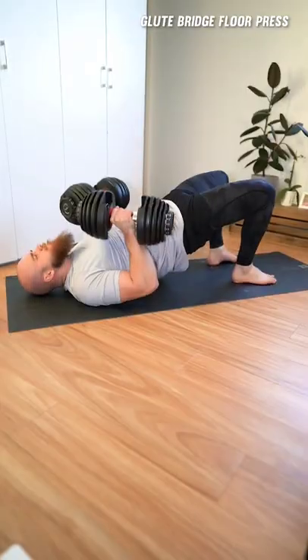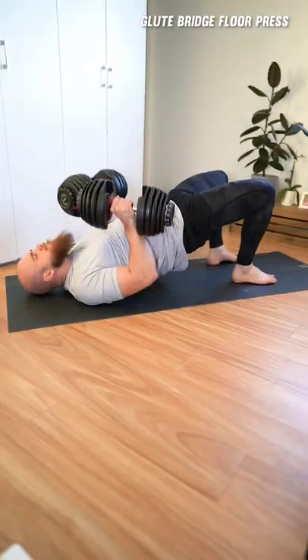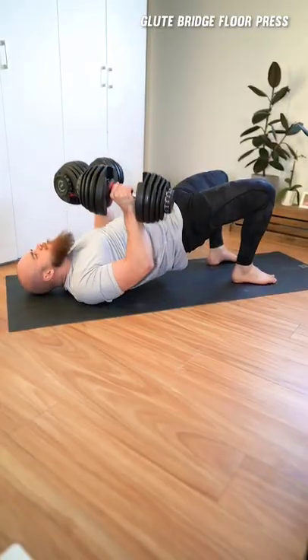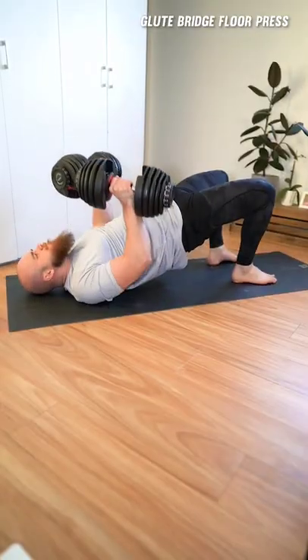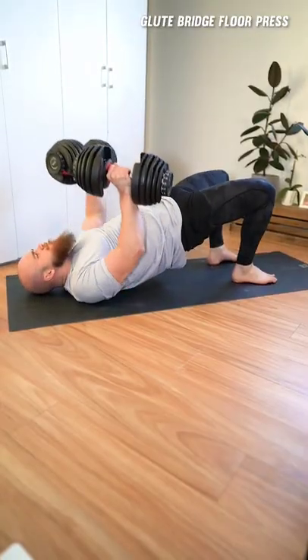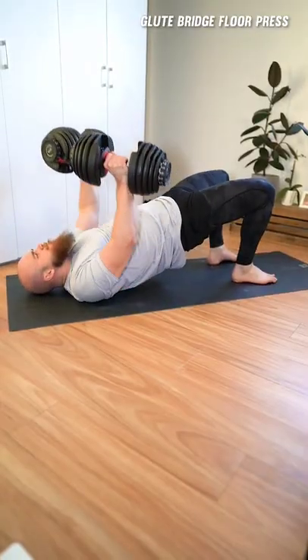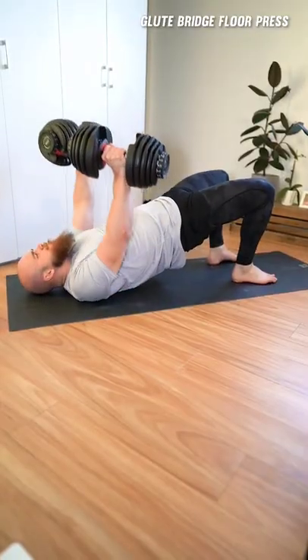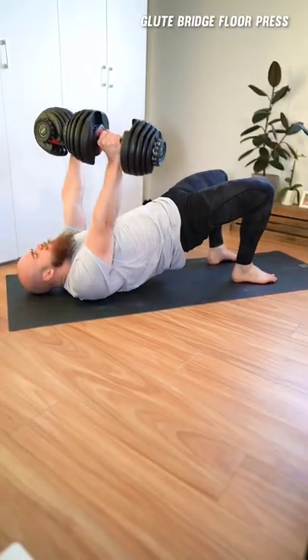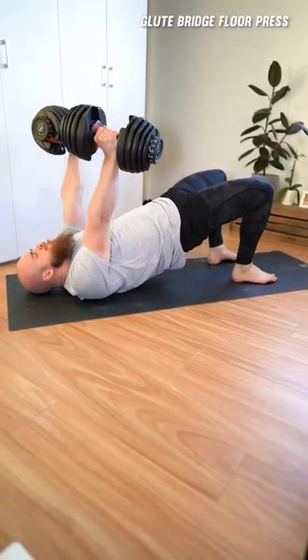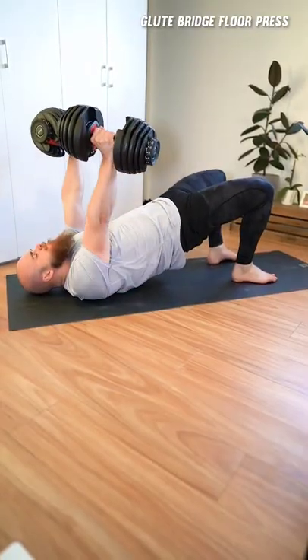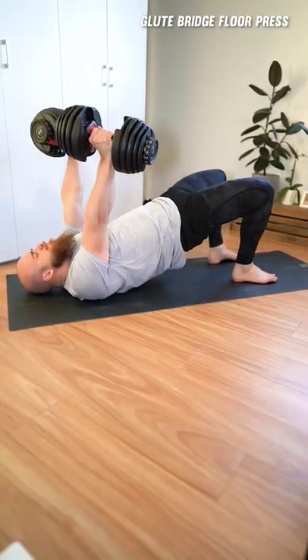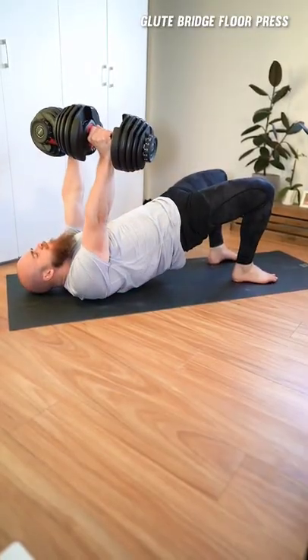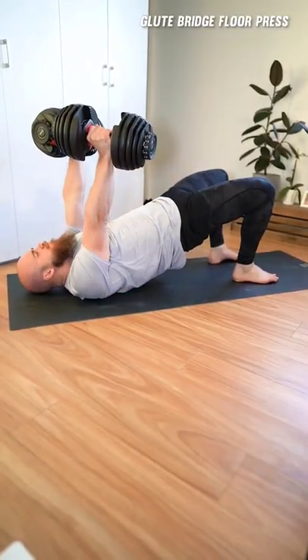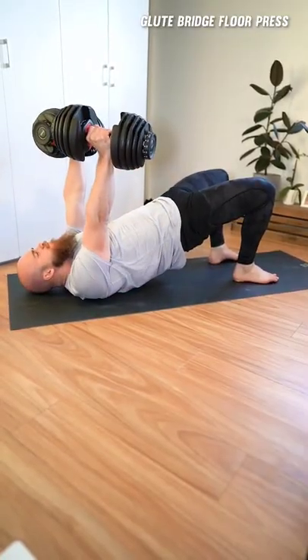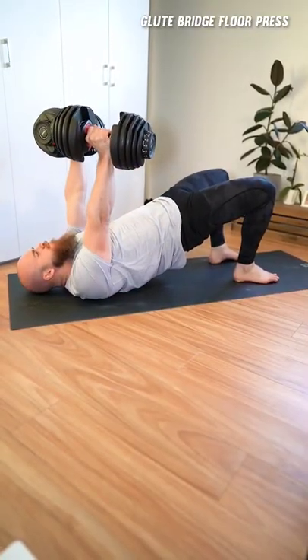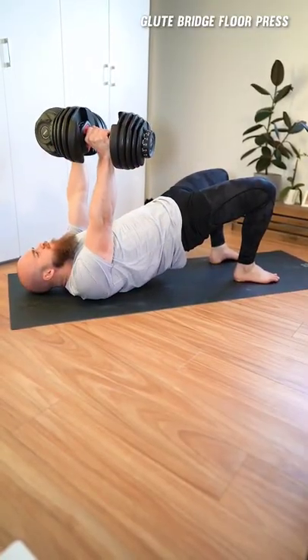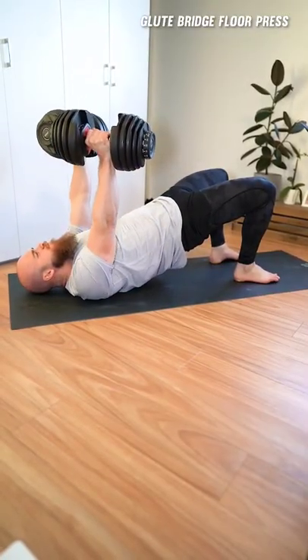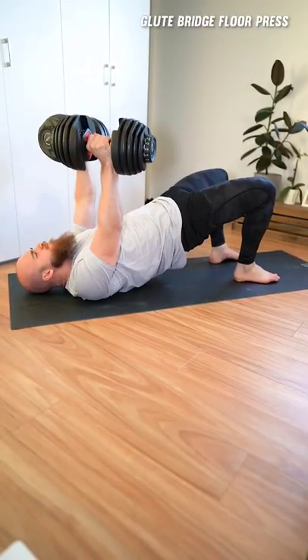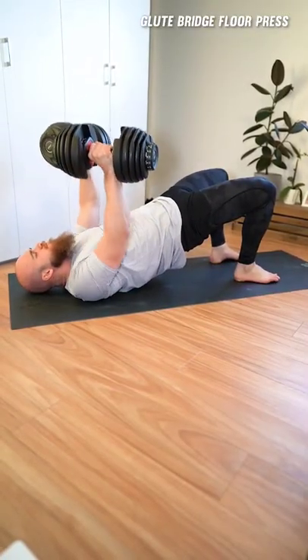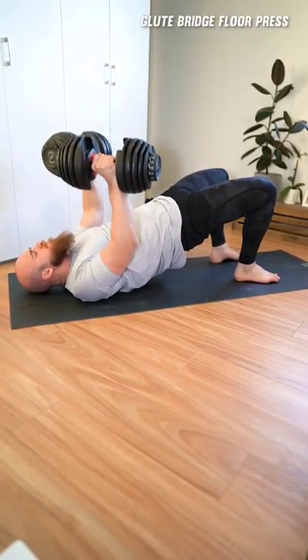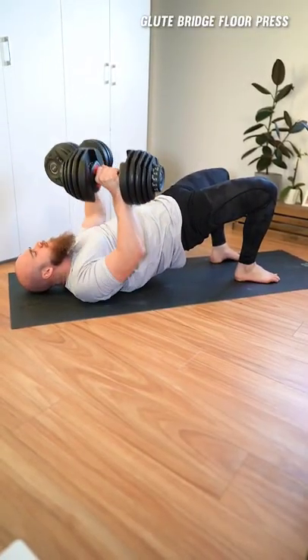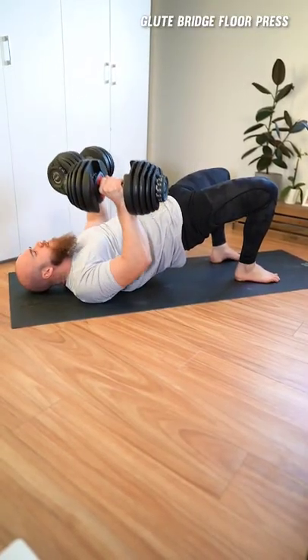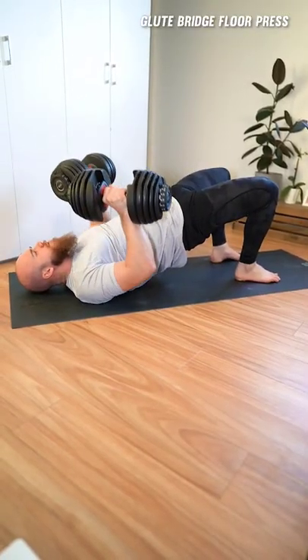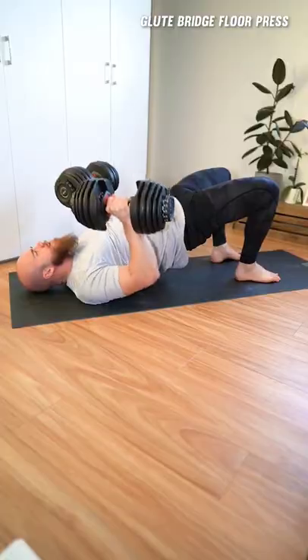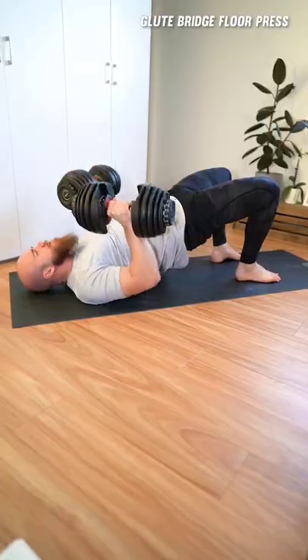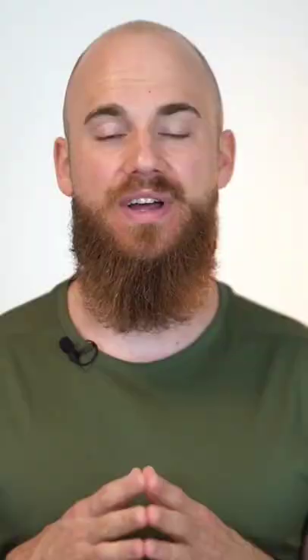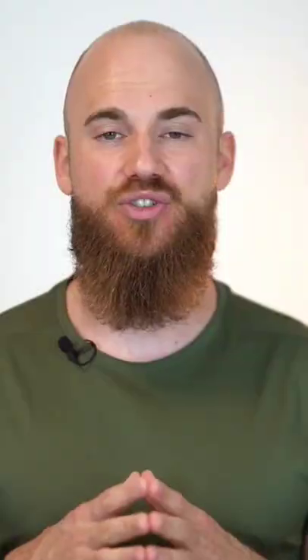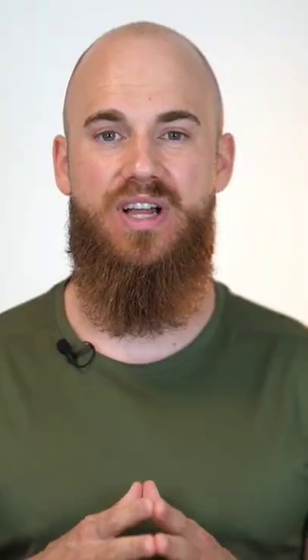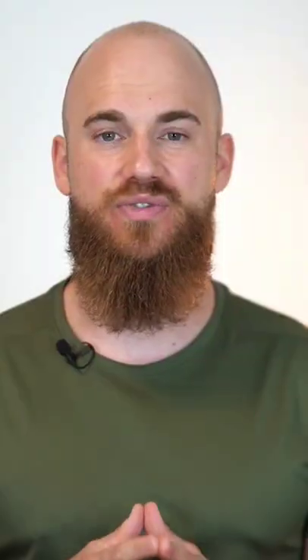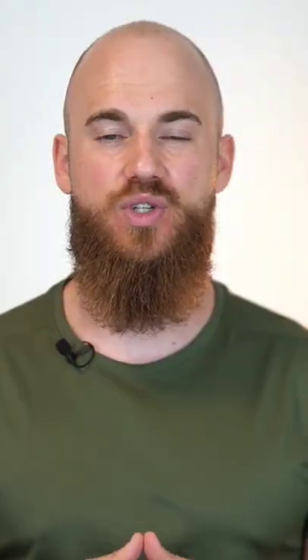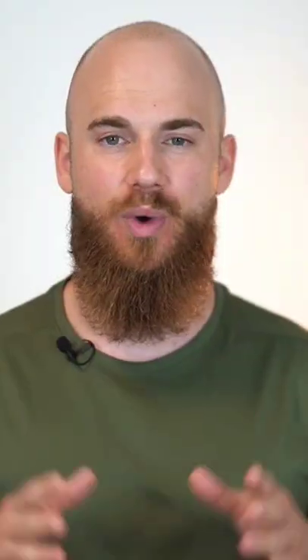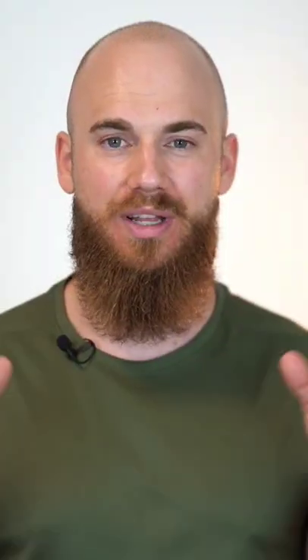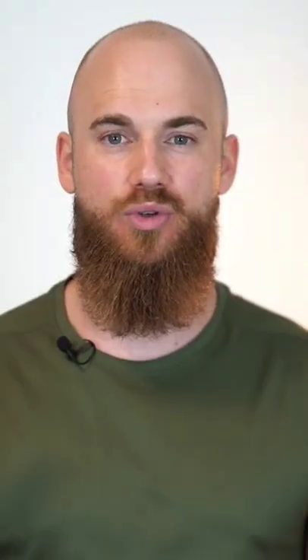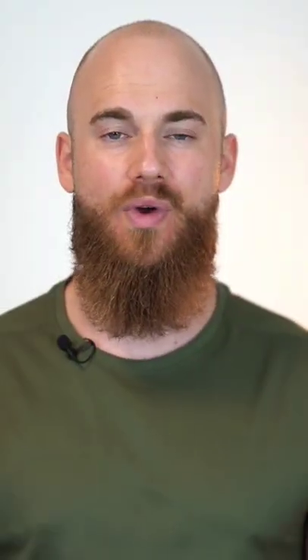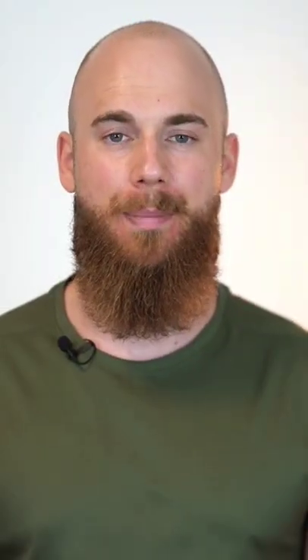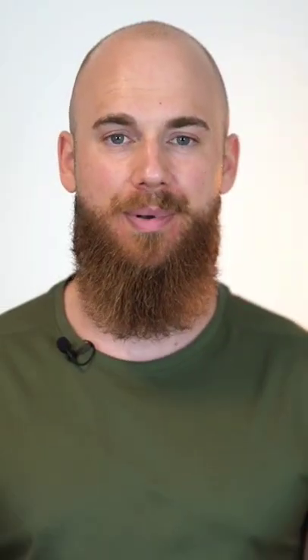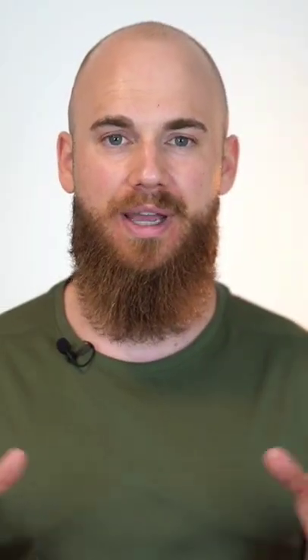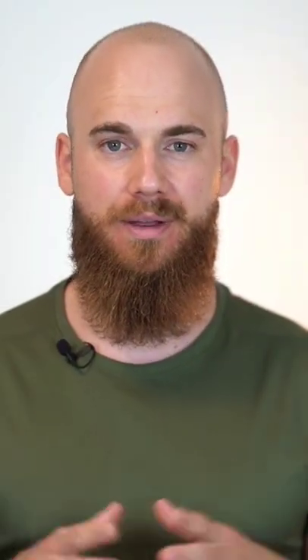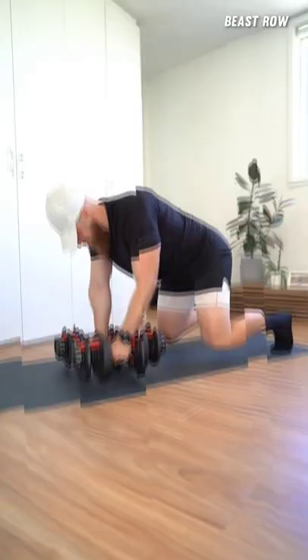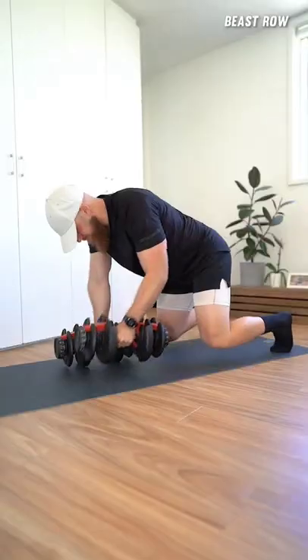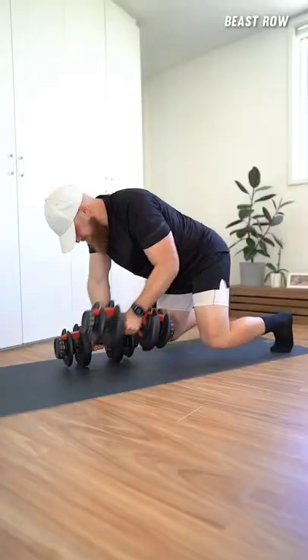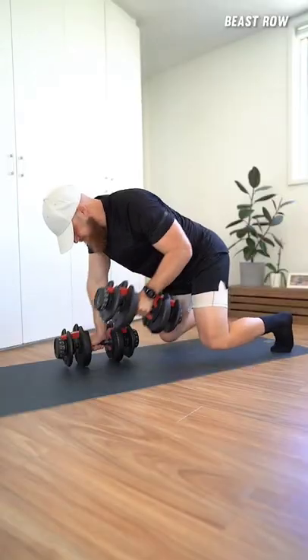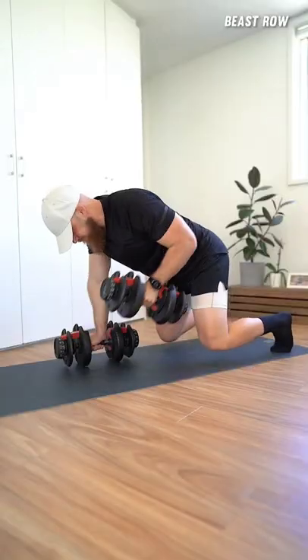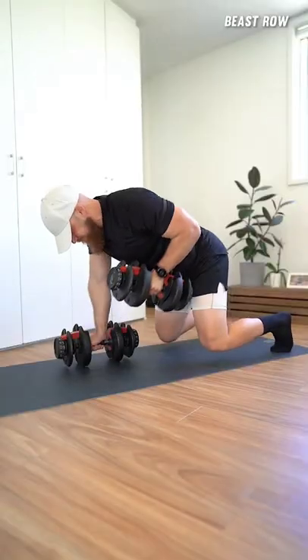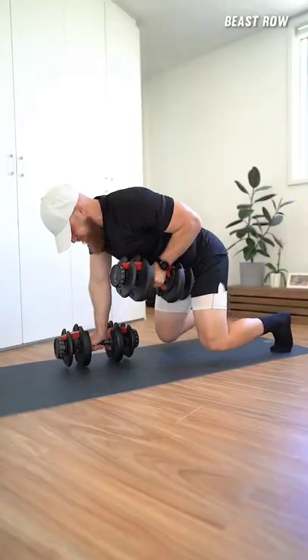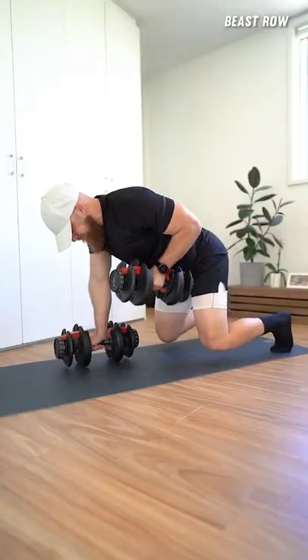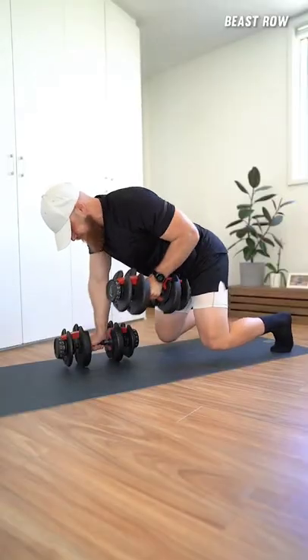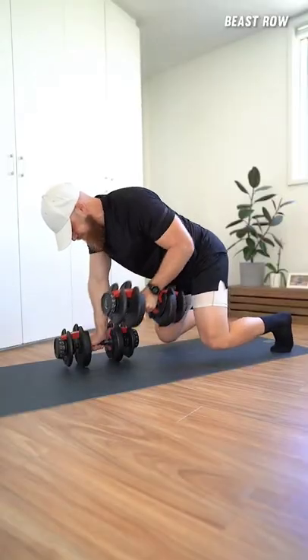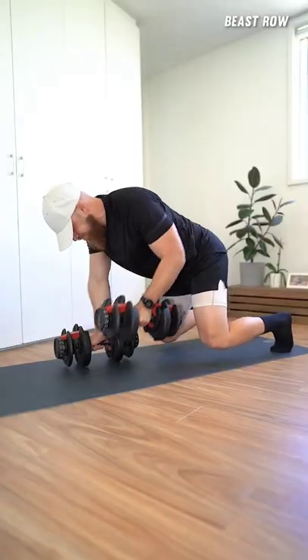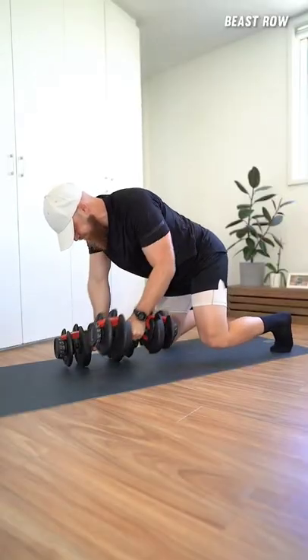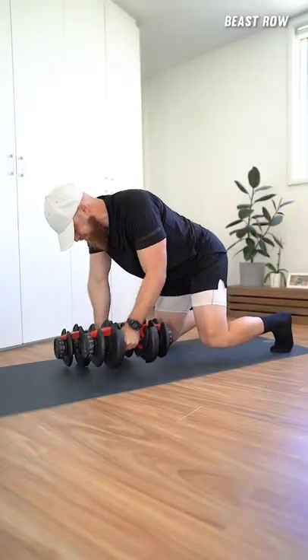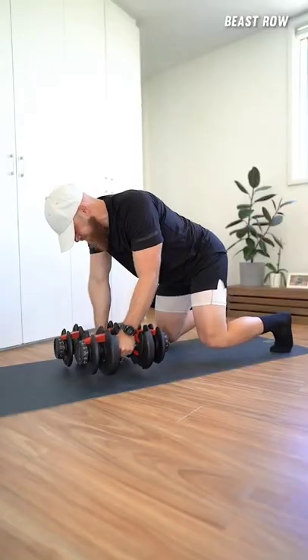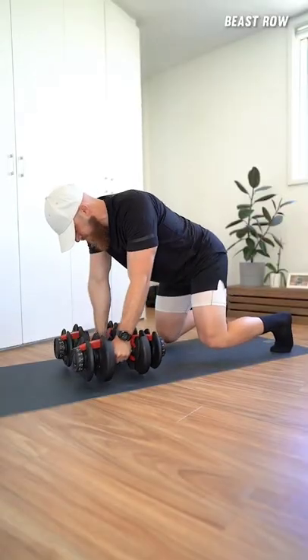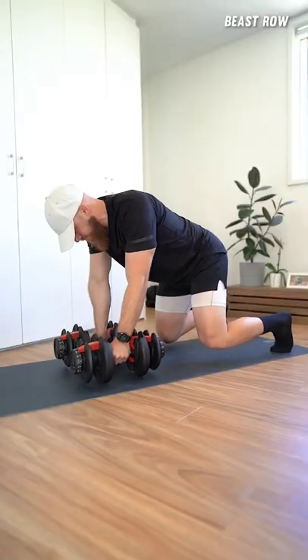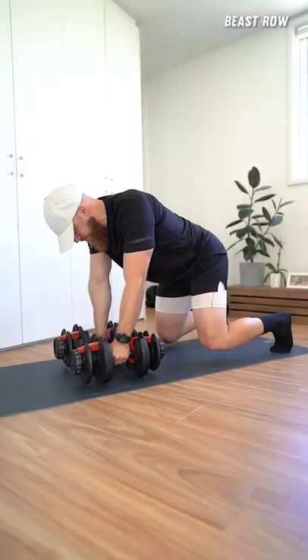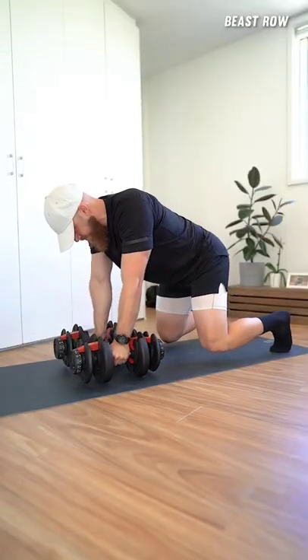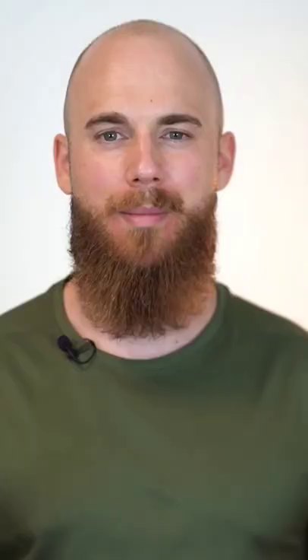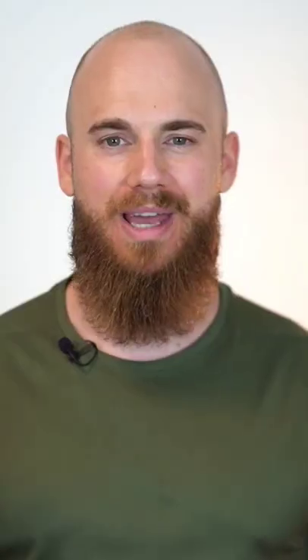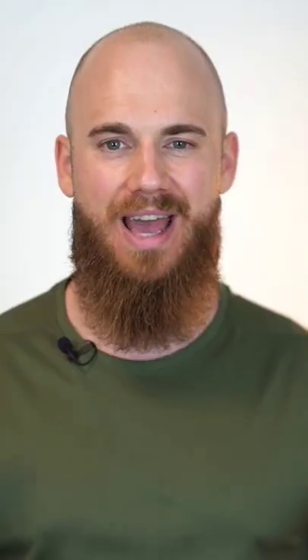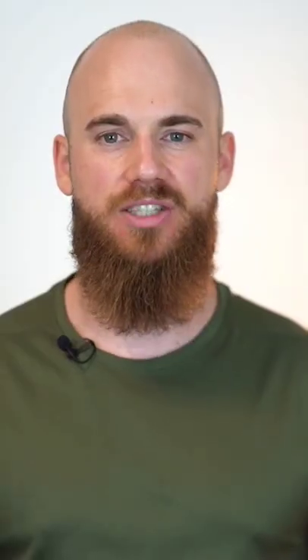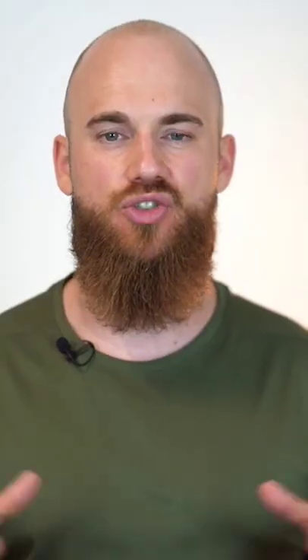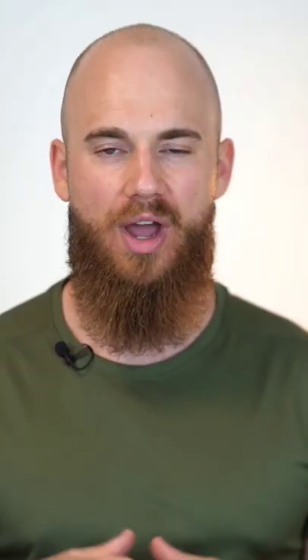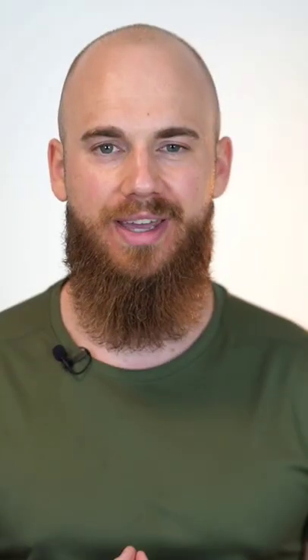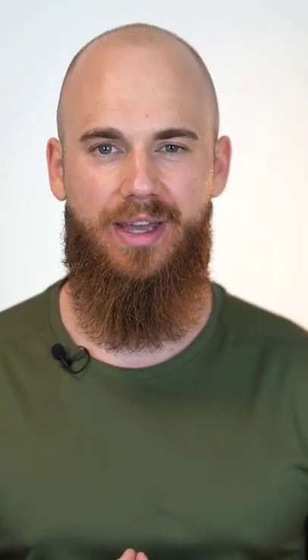The glute bridge floor press is a shoulder friendly bench press alternative that transfers well into grappling. The bistro improves your core stability for scrambling and striking.